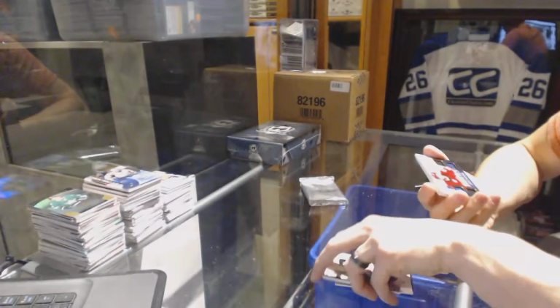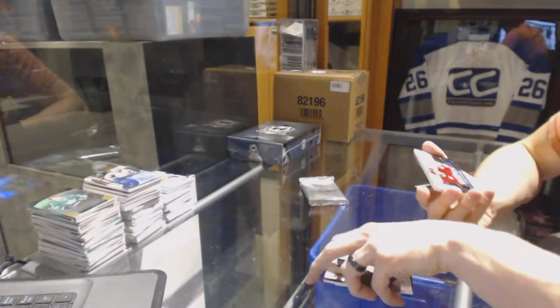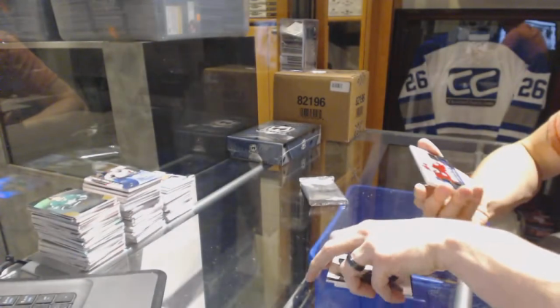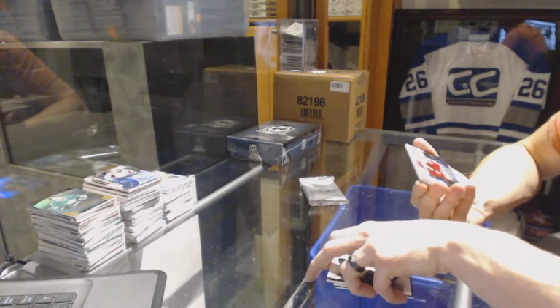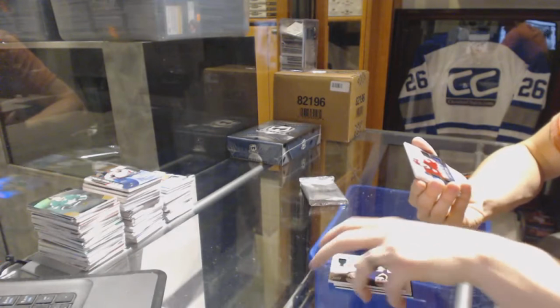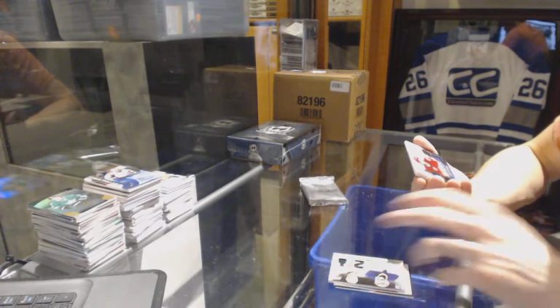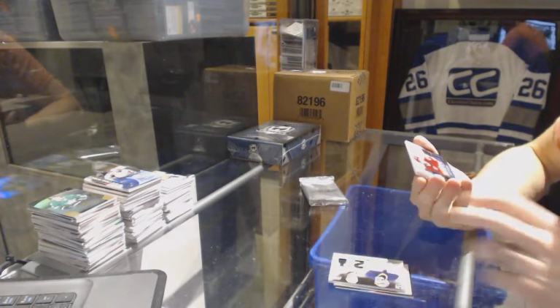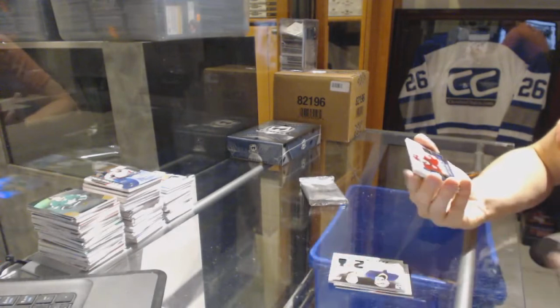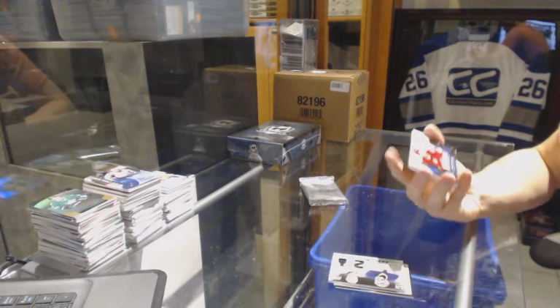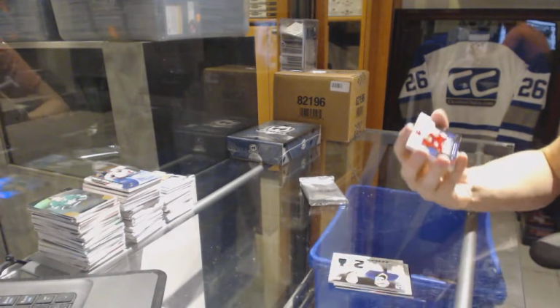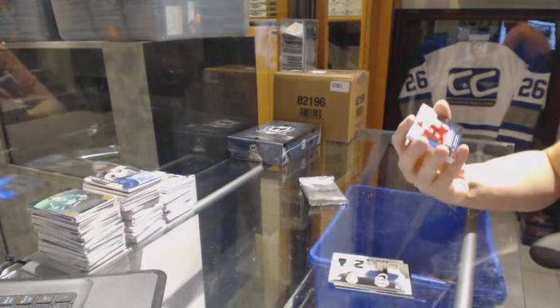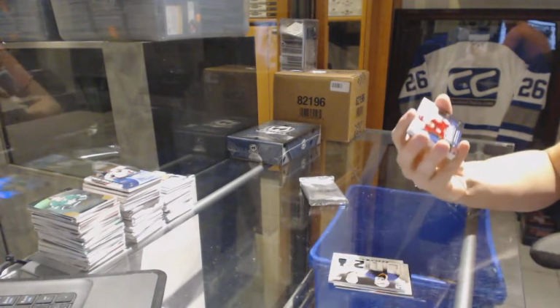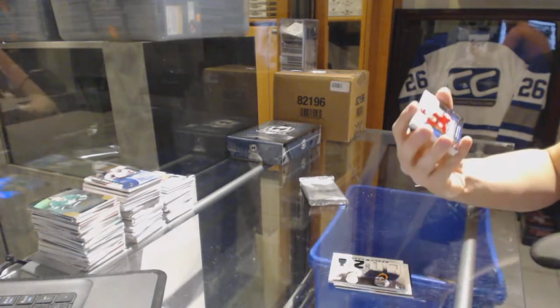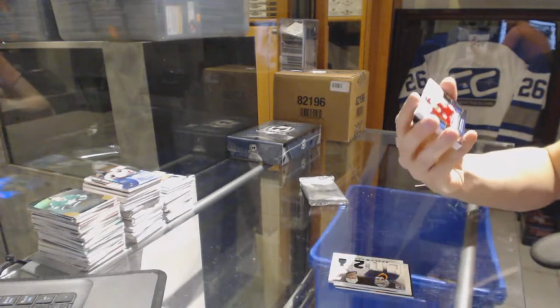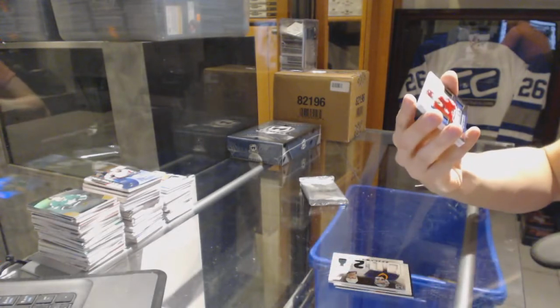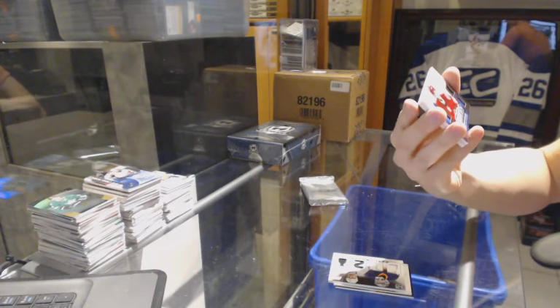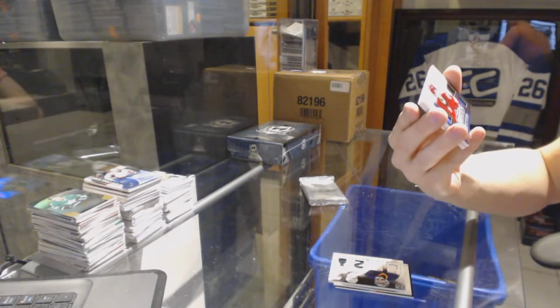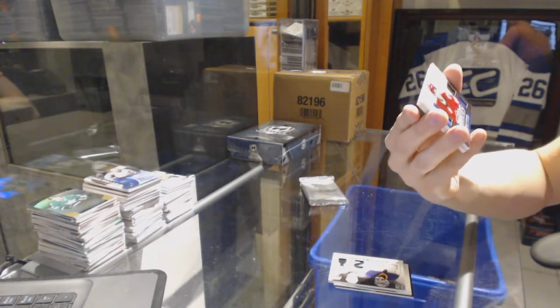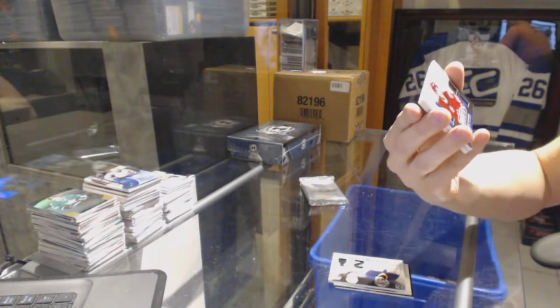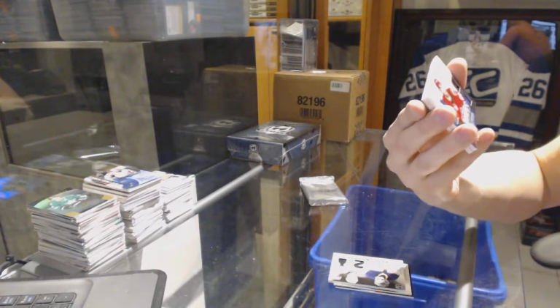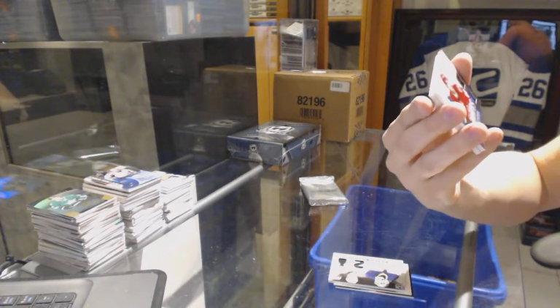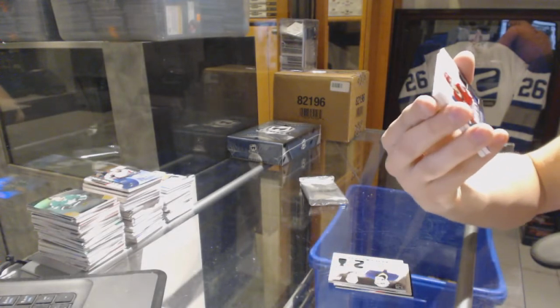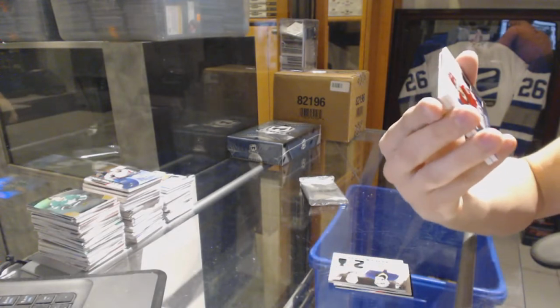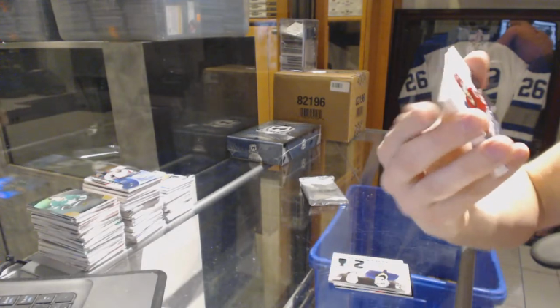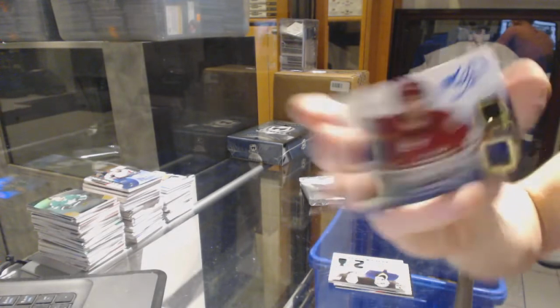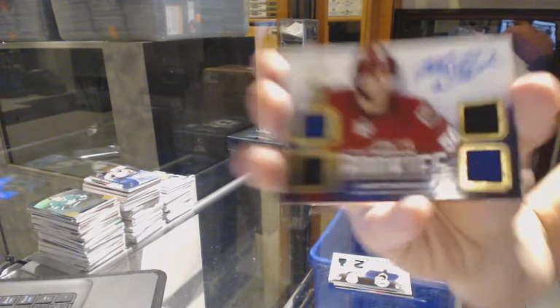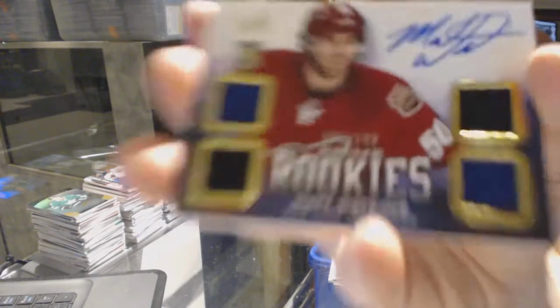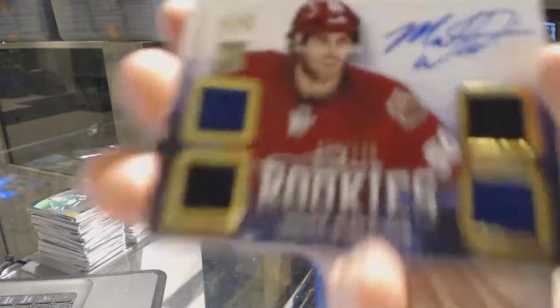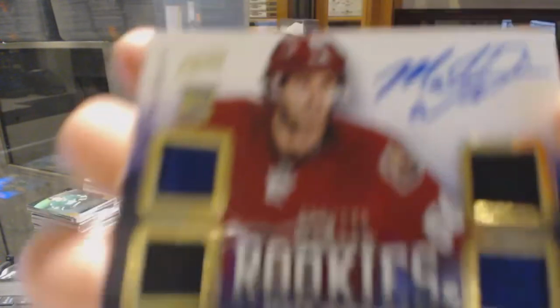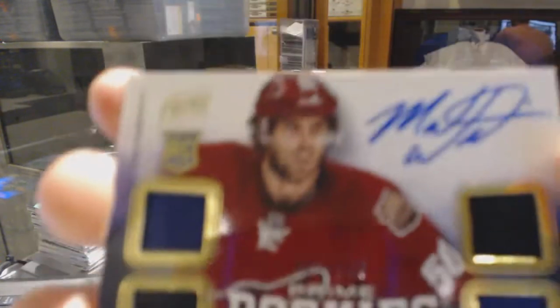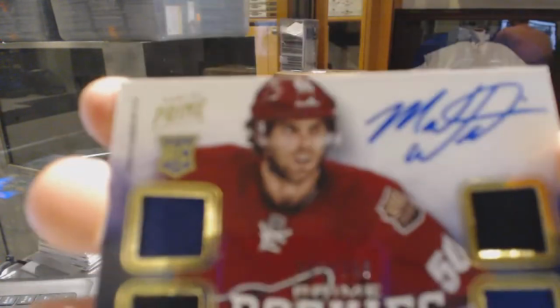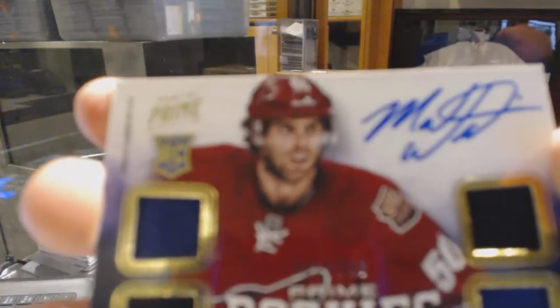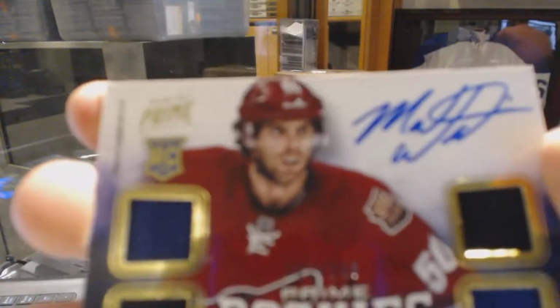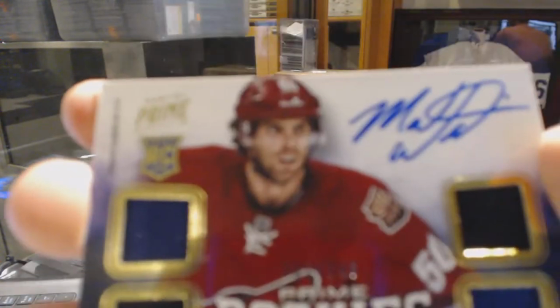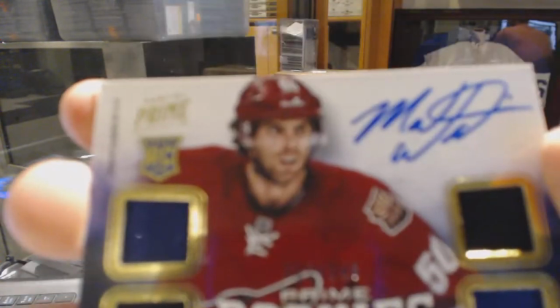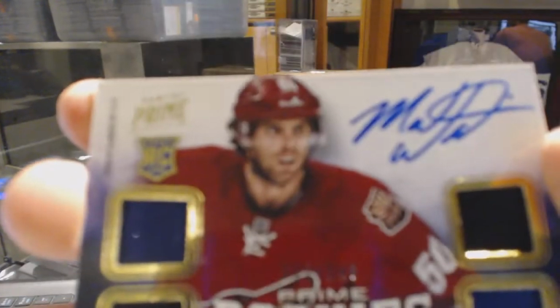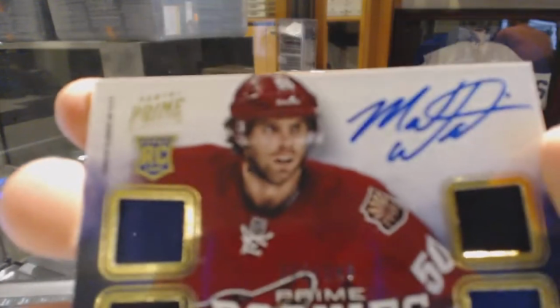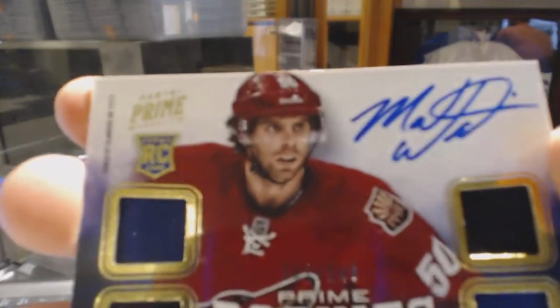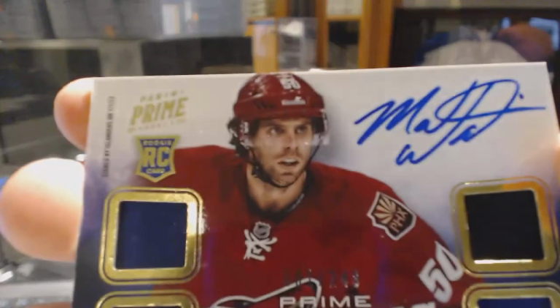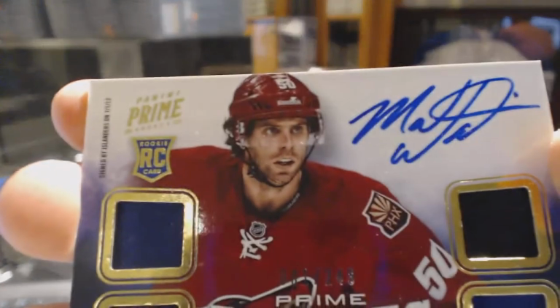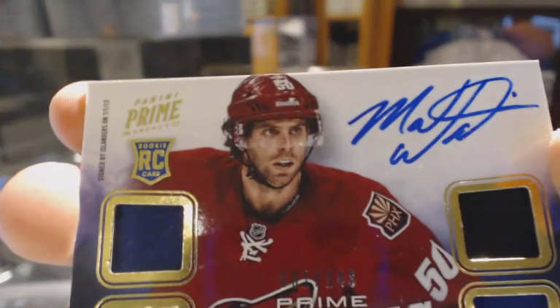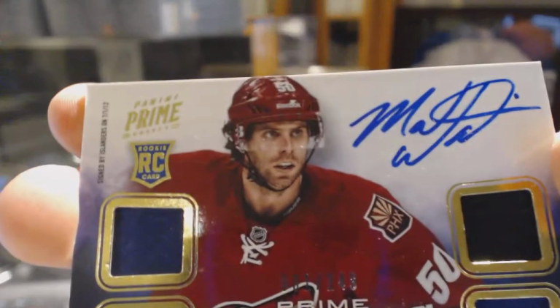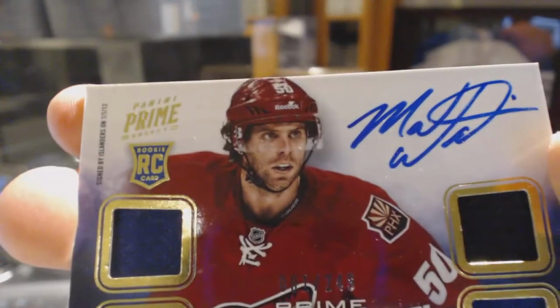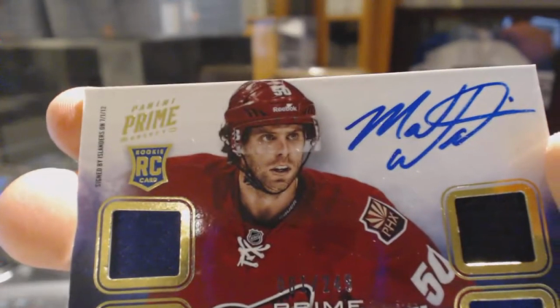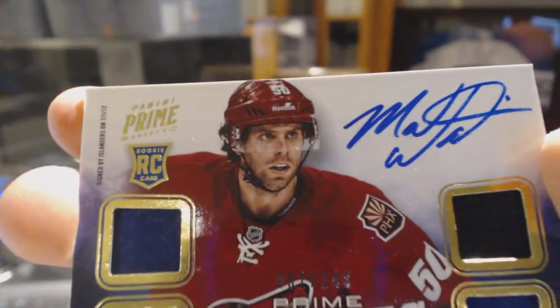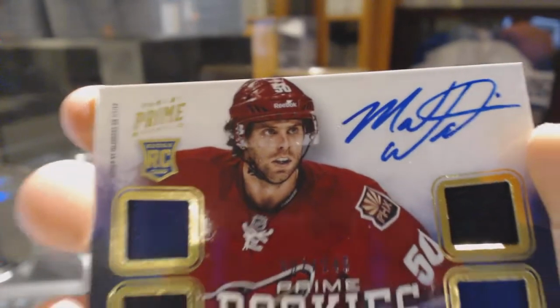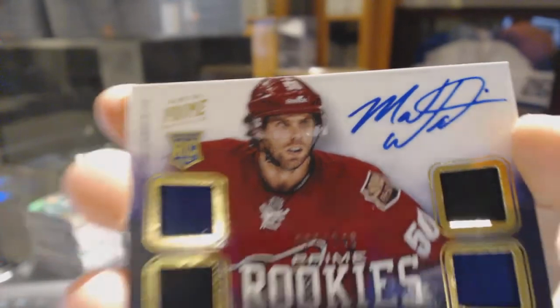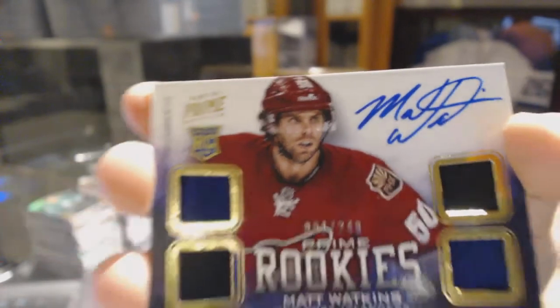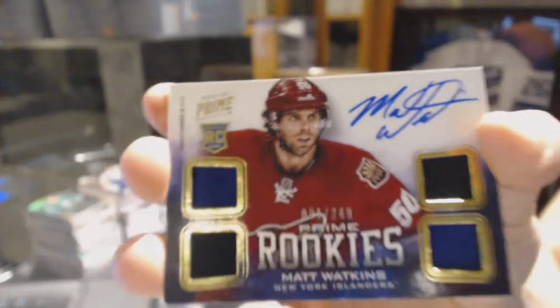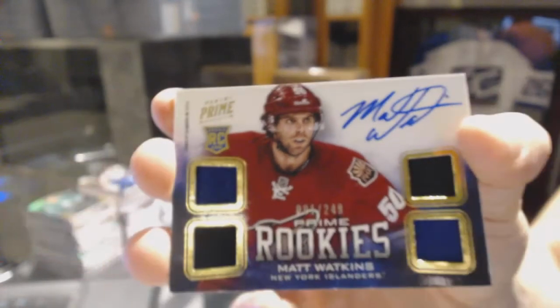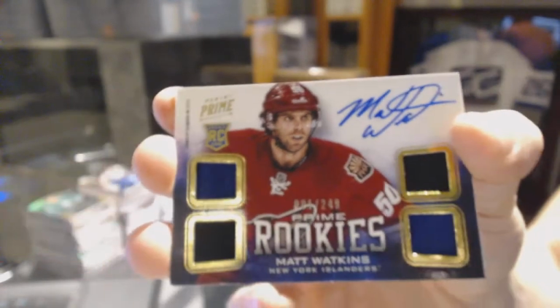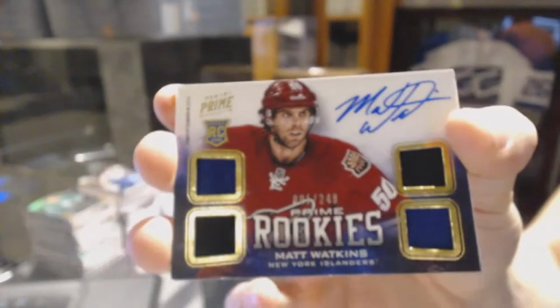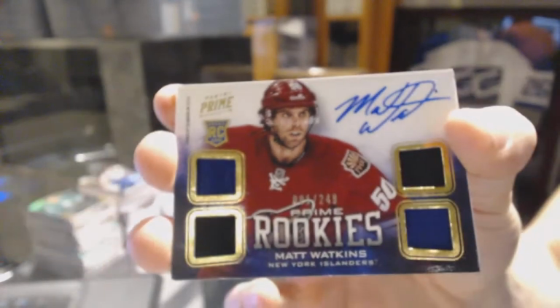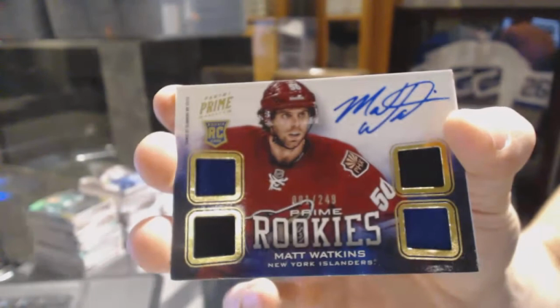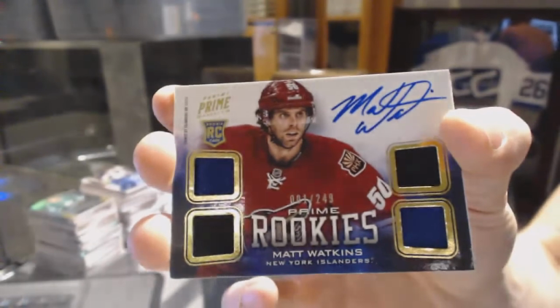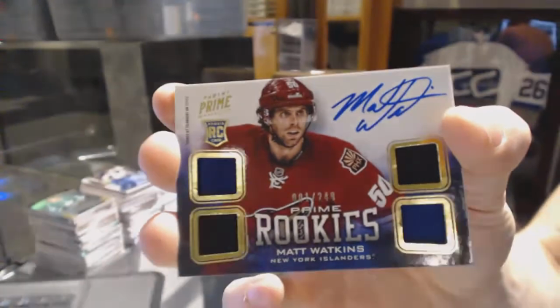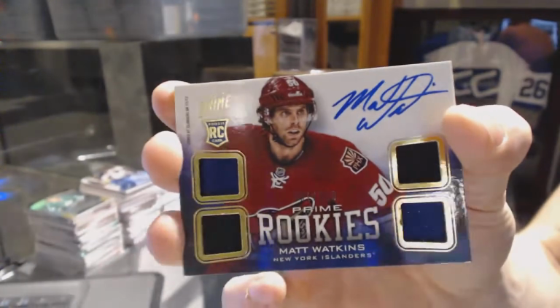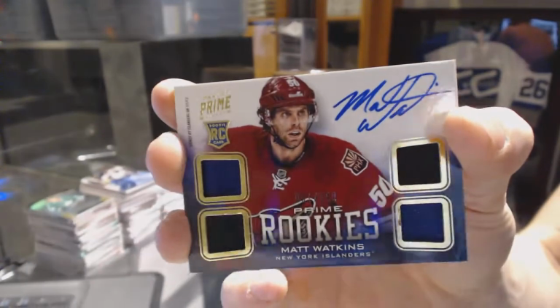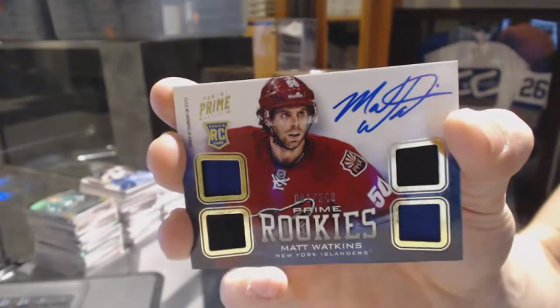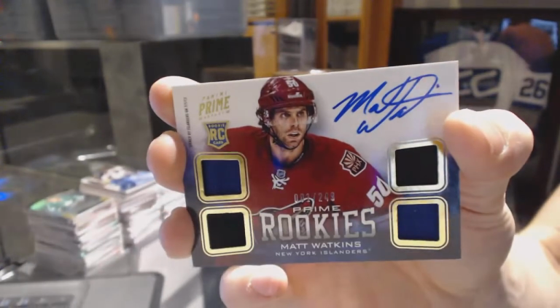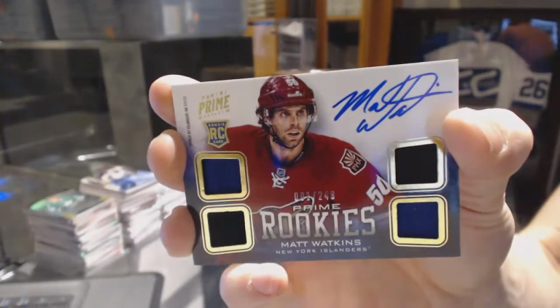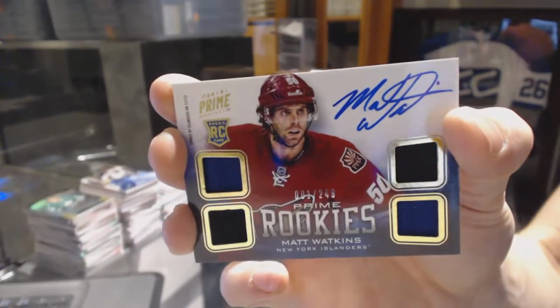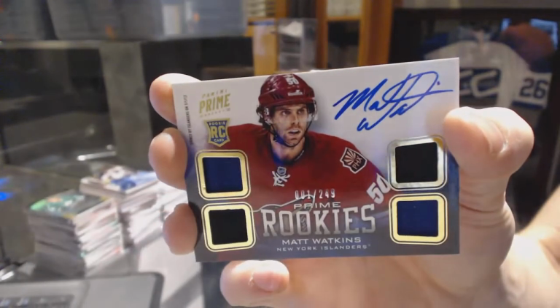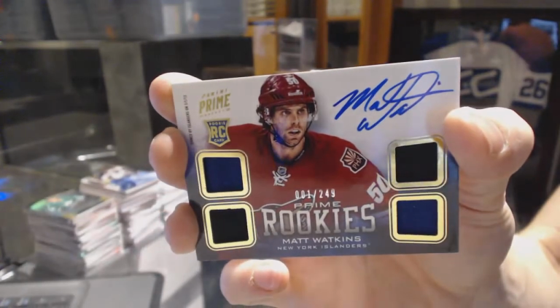We've got a quad jersey rookie auto, number to 249 for the New York Islanders, Matt Watkins.